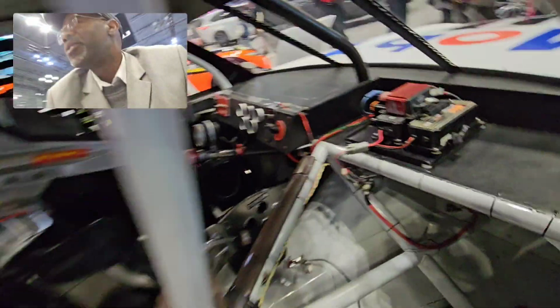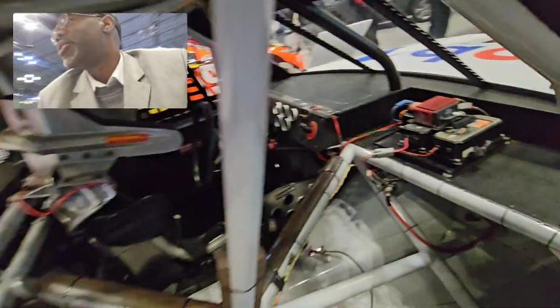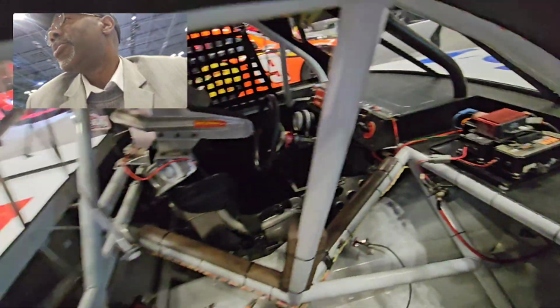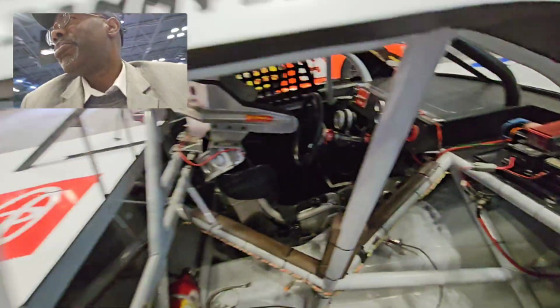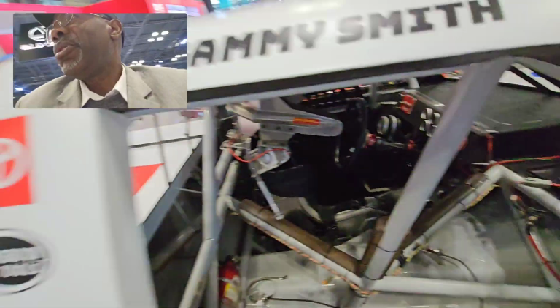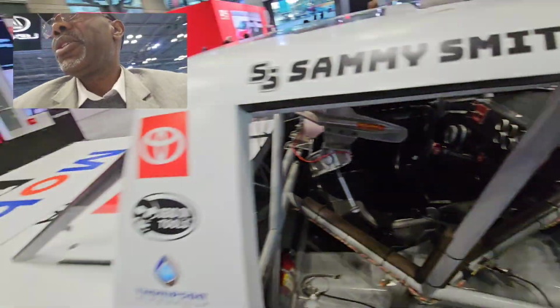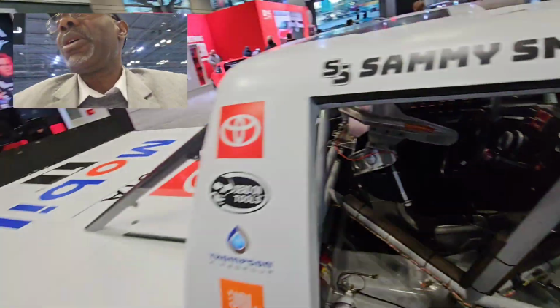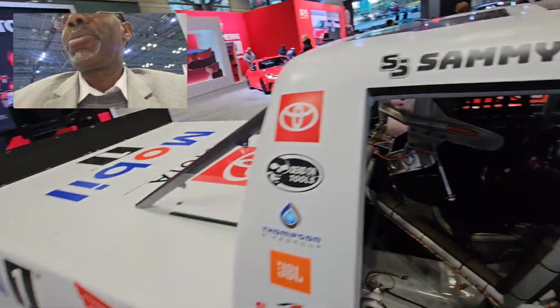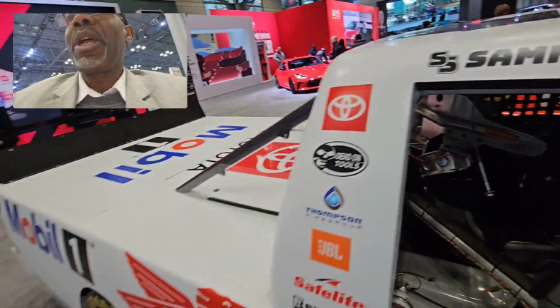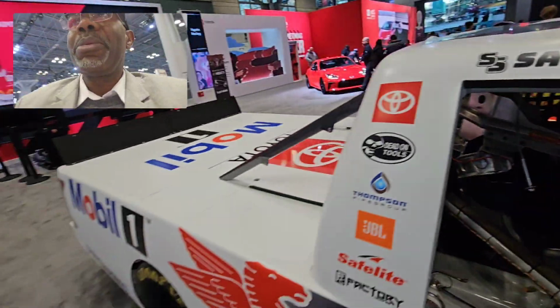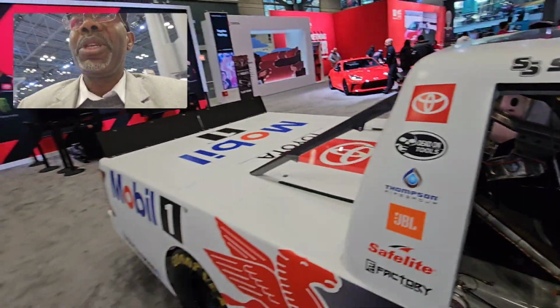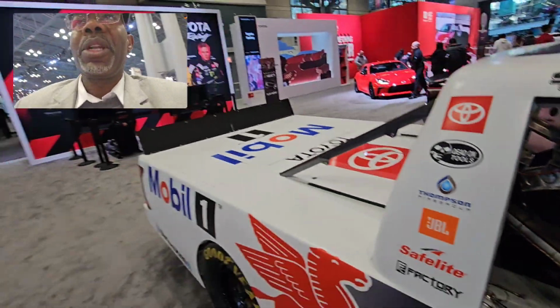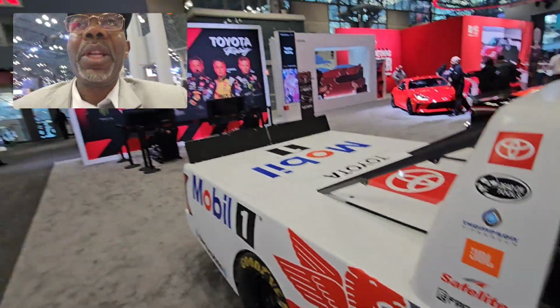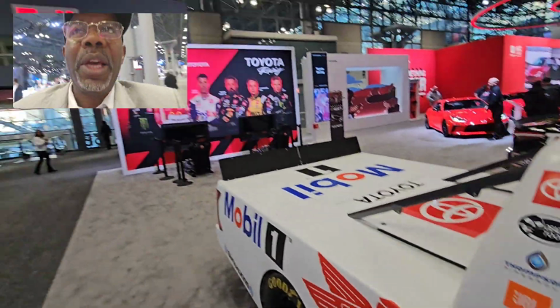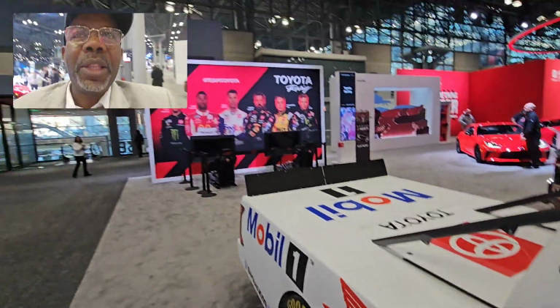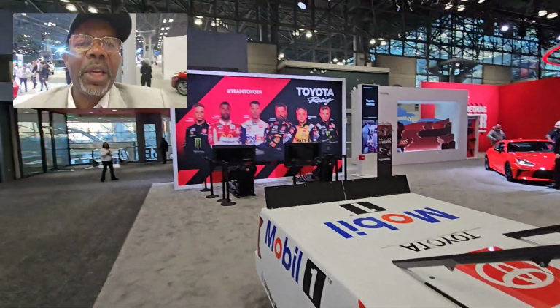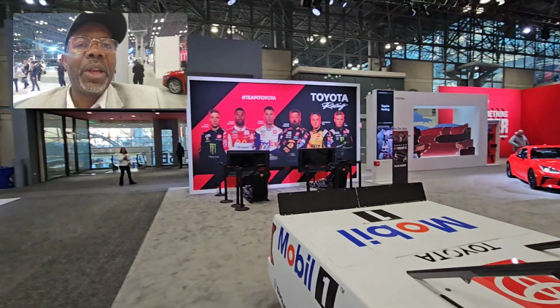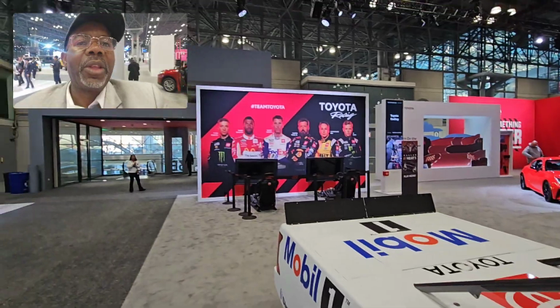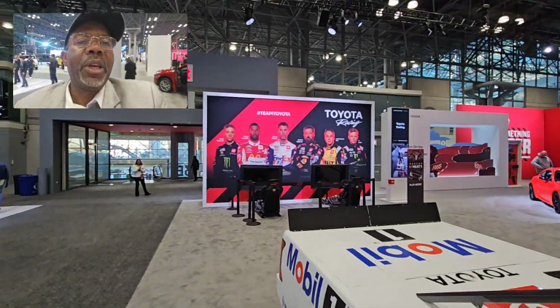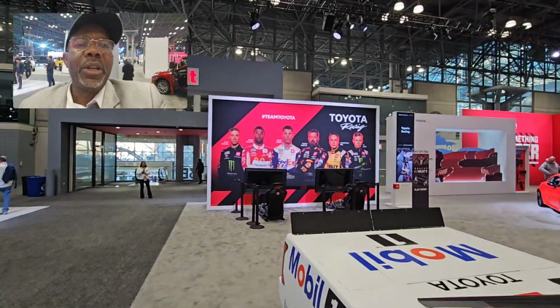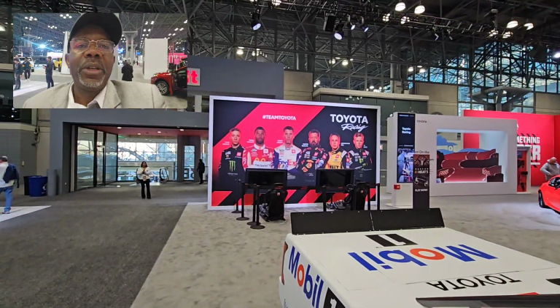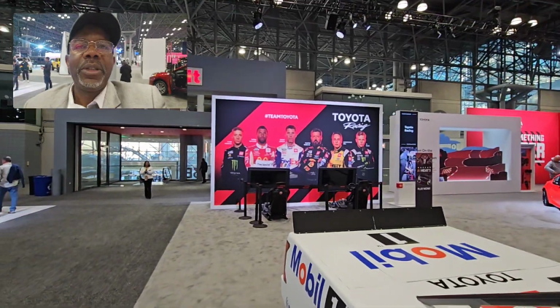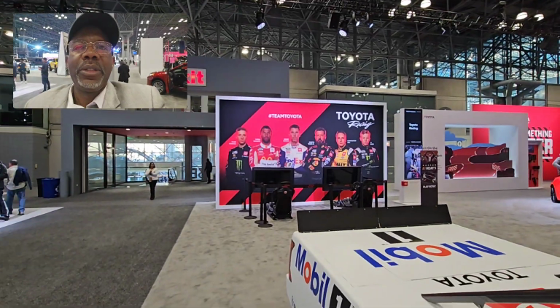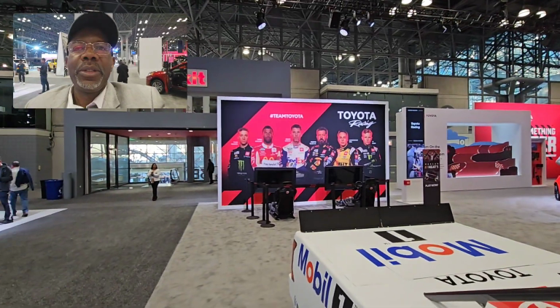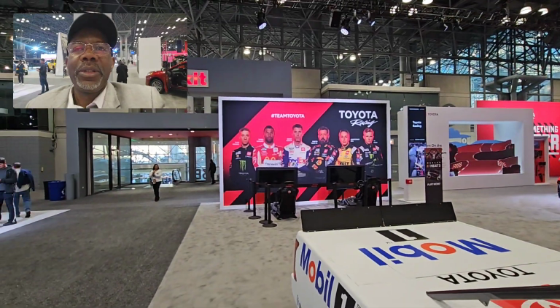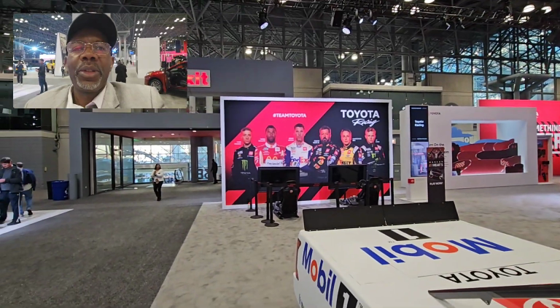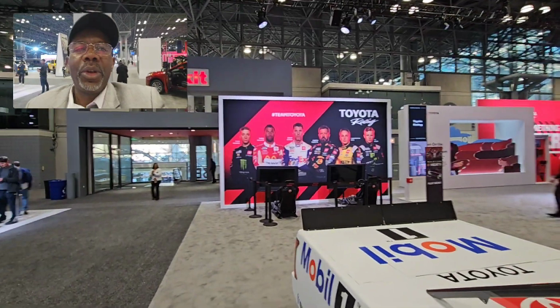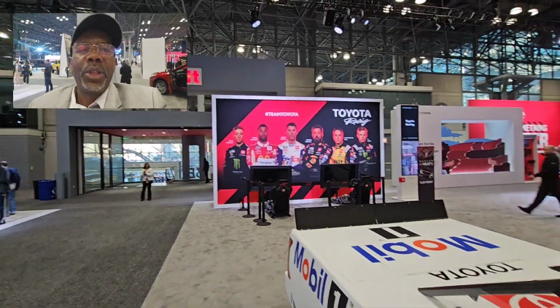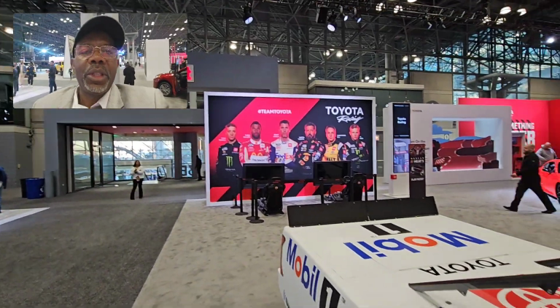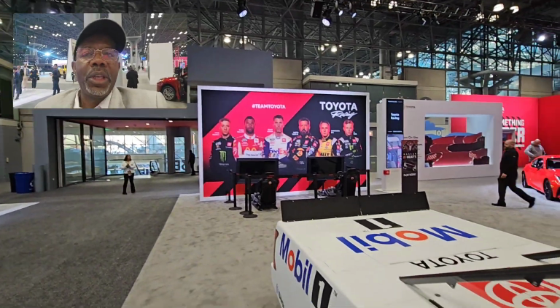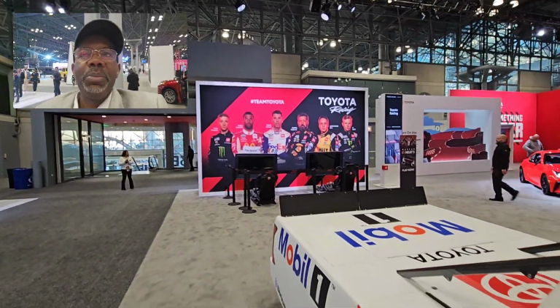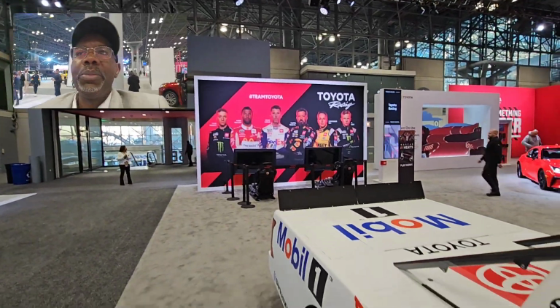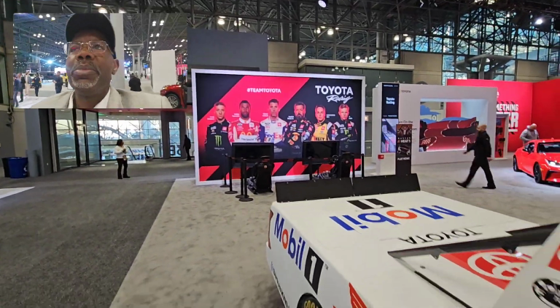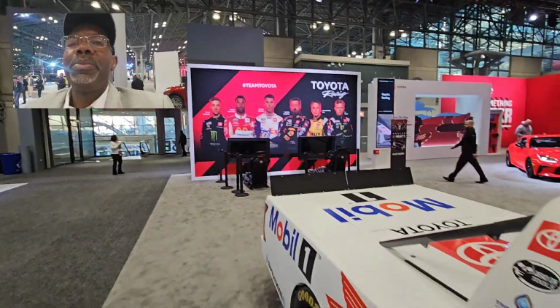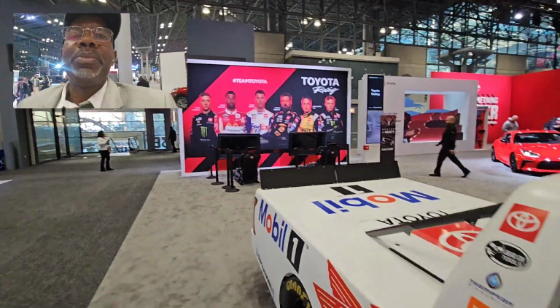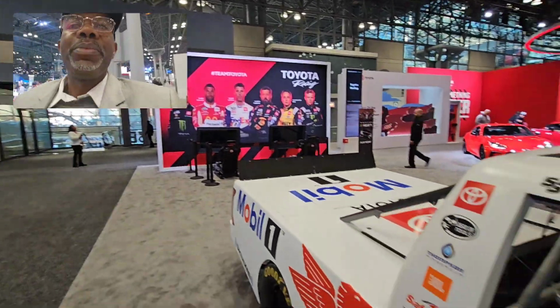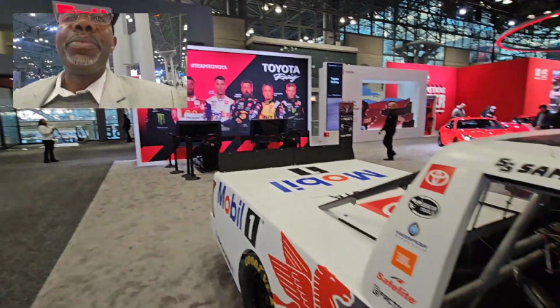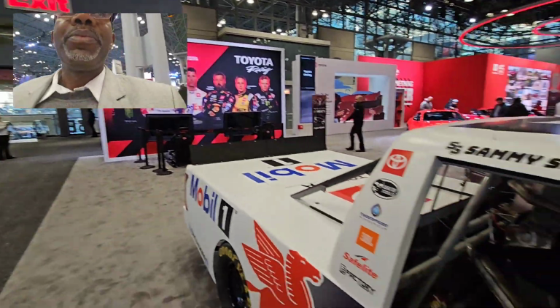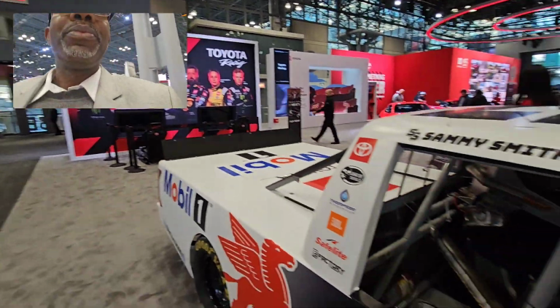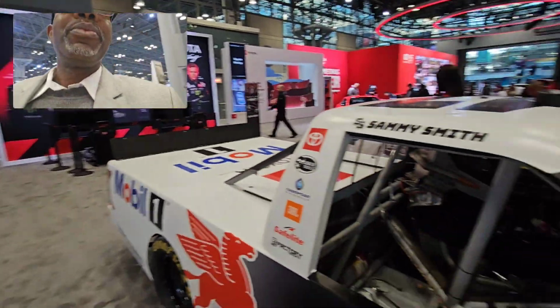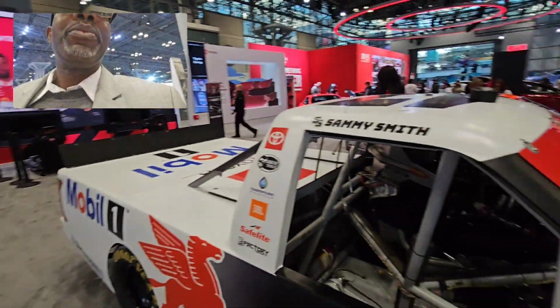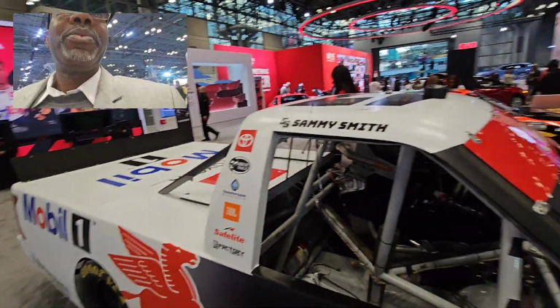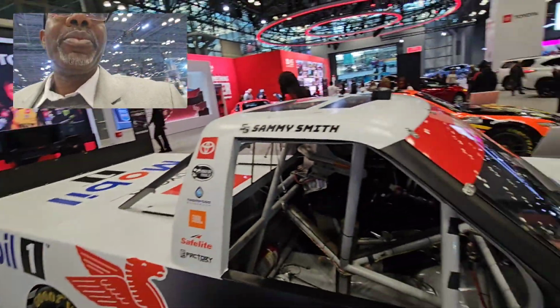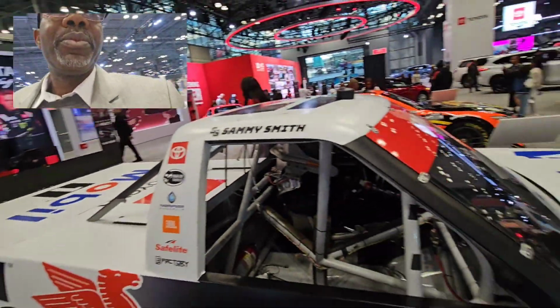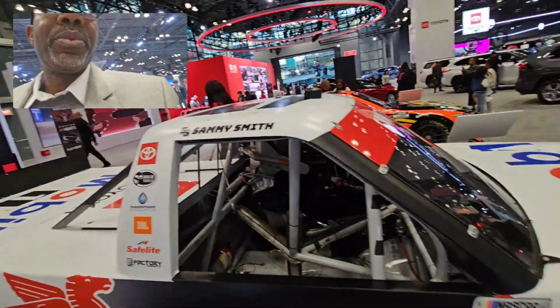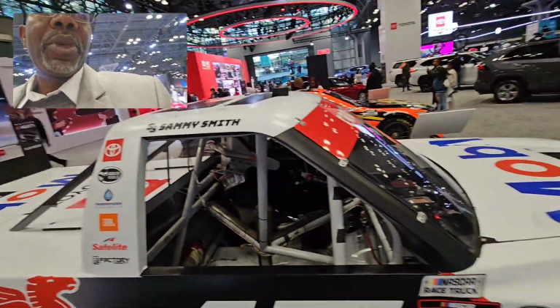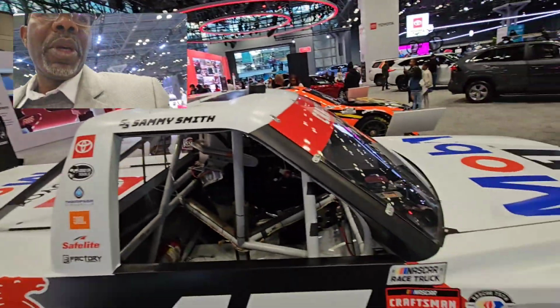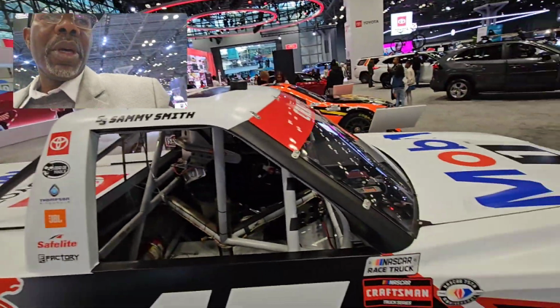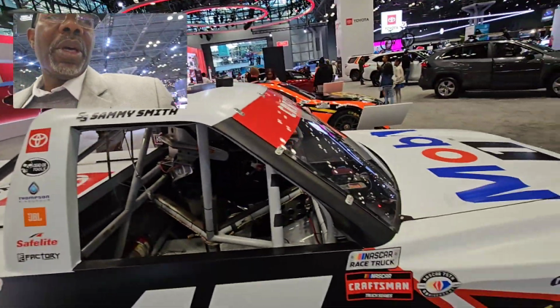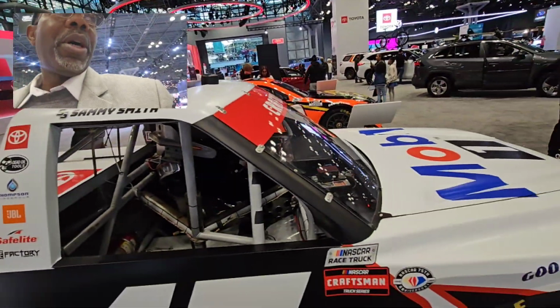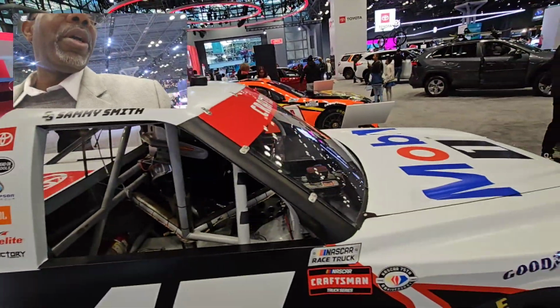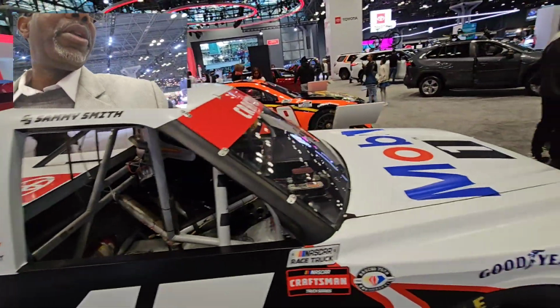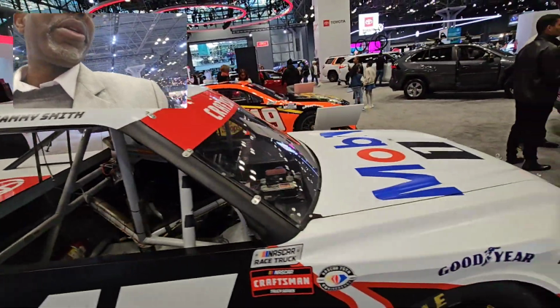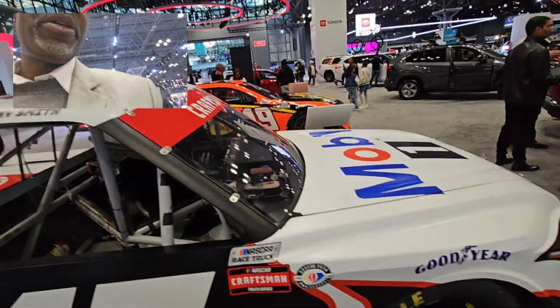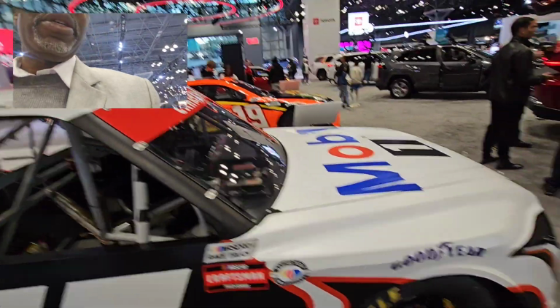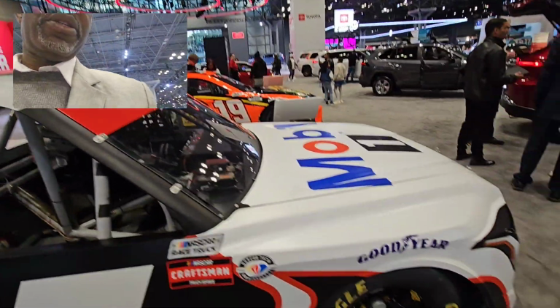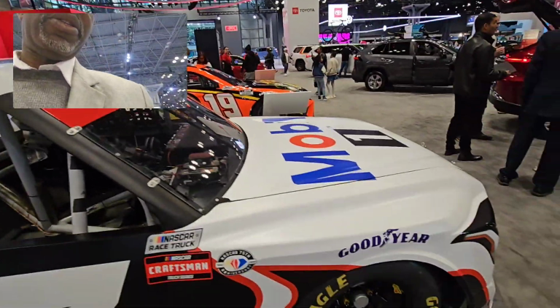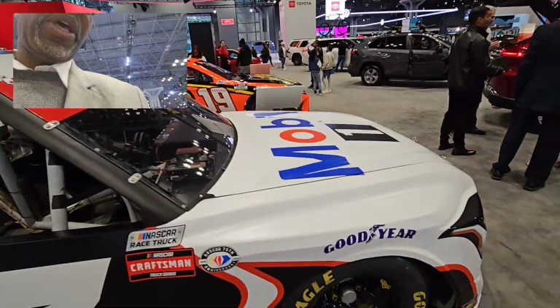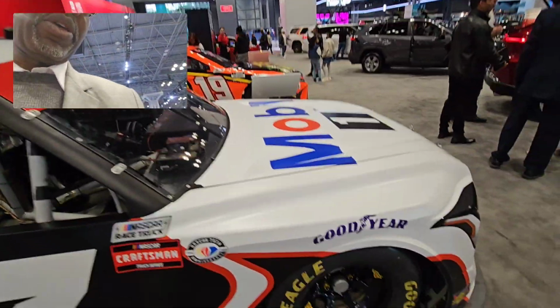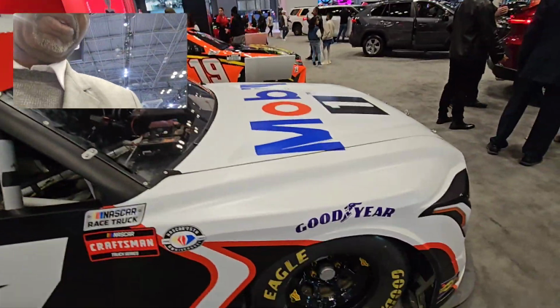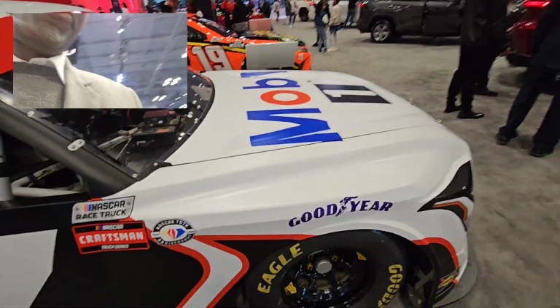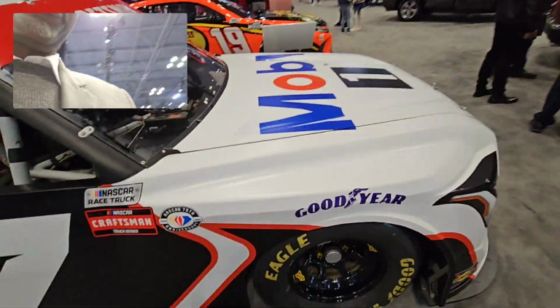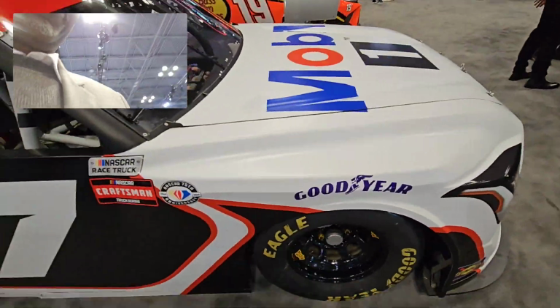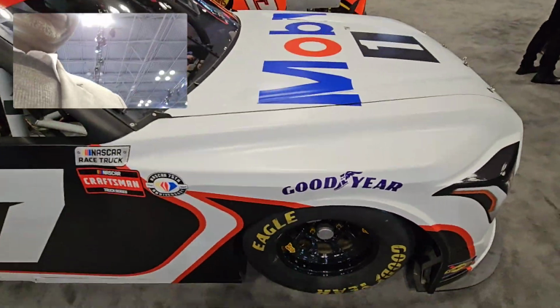Please subscribe, share, and like. They are there — Toyota team. Thank you, and thank you for watching.